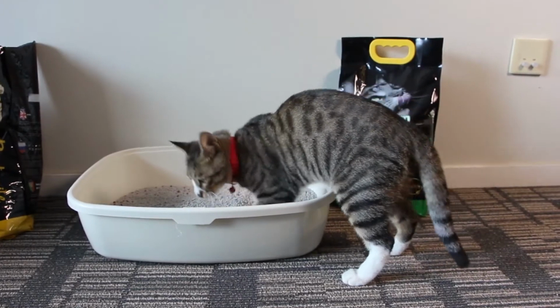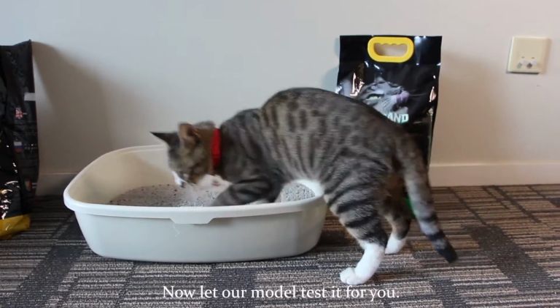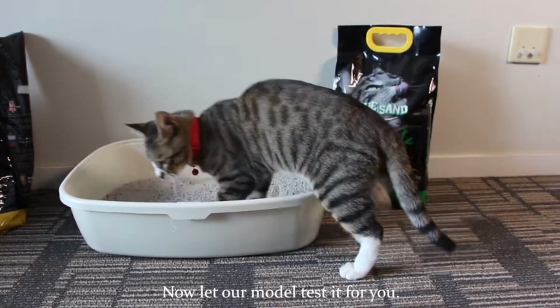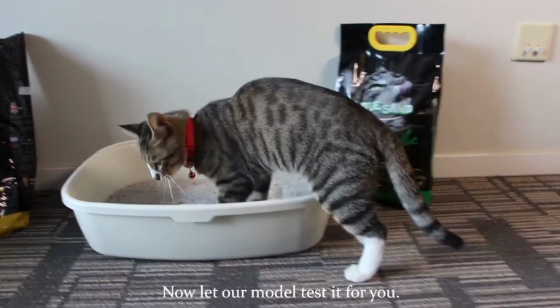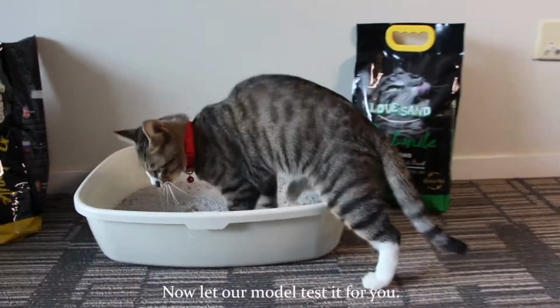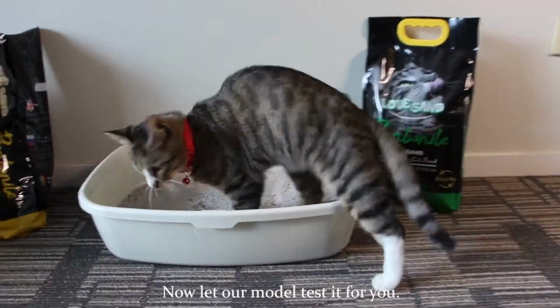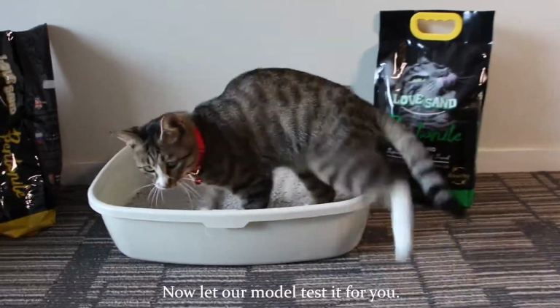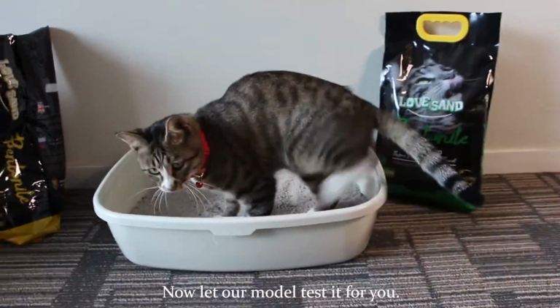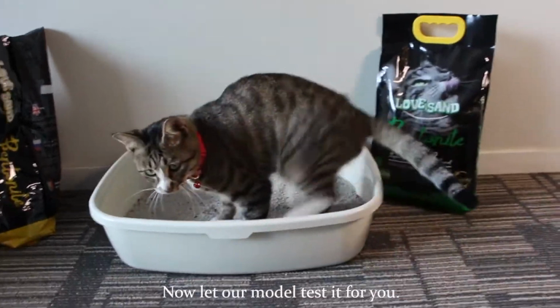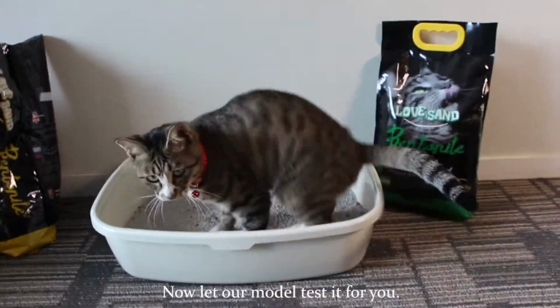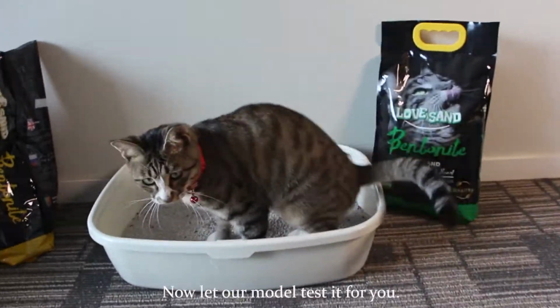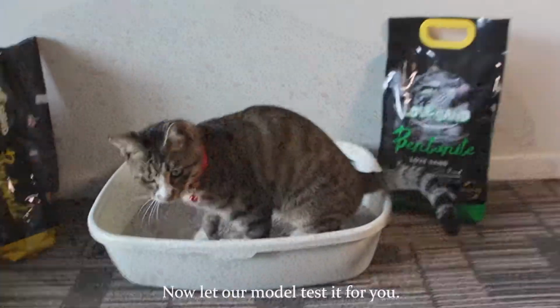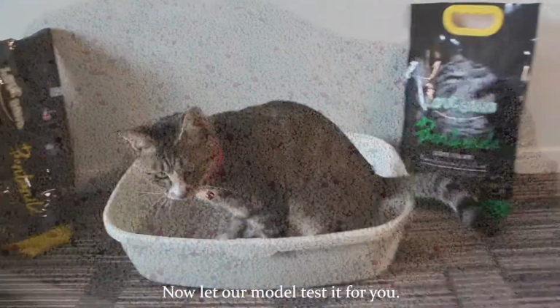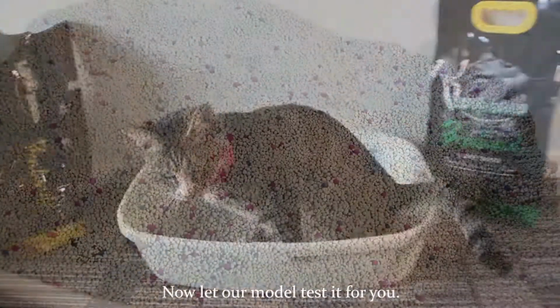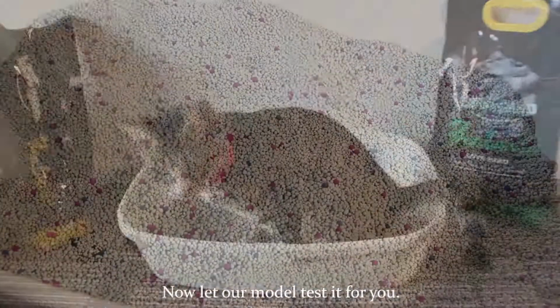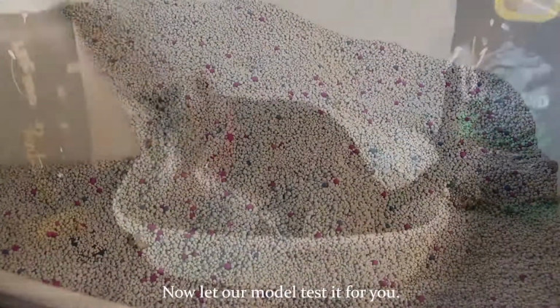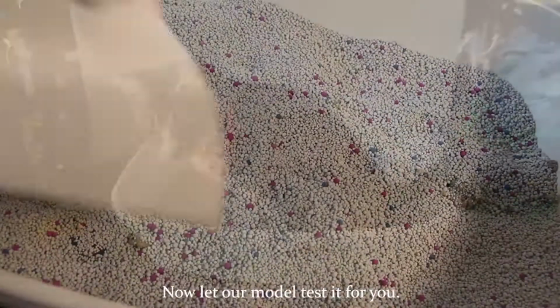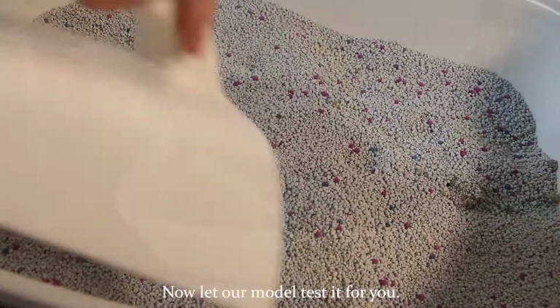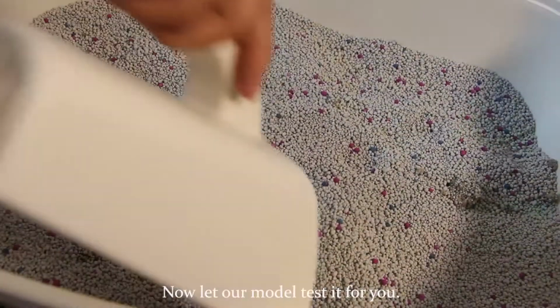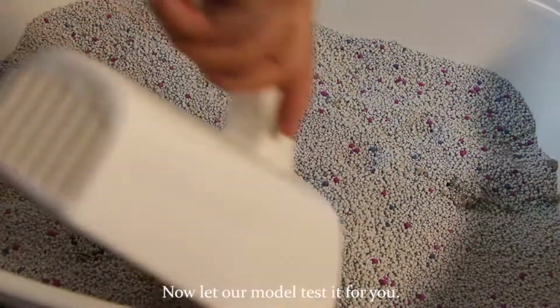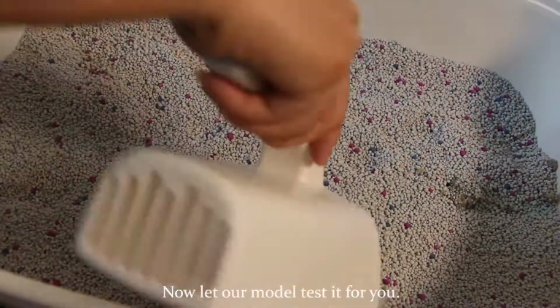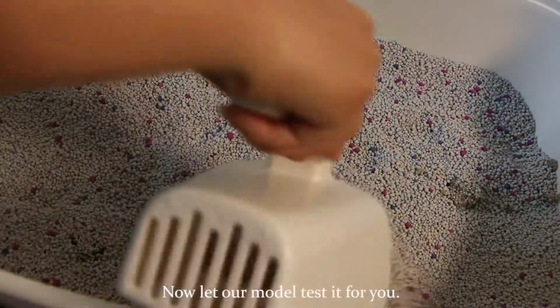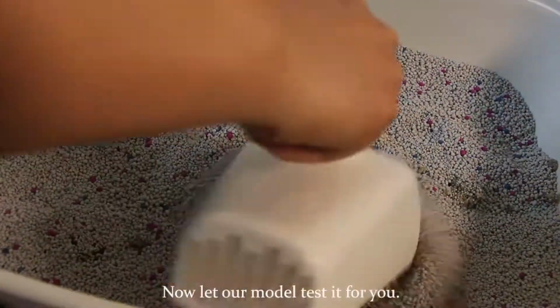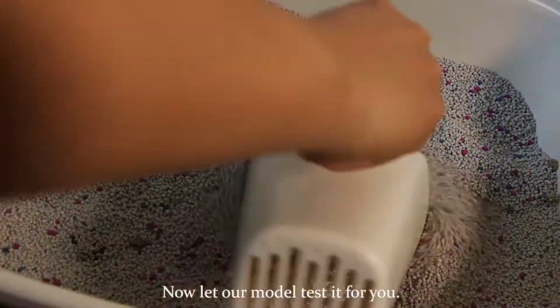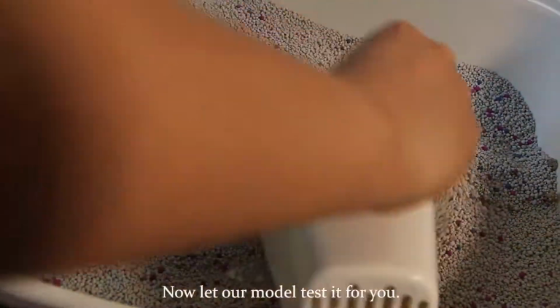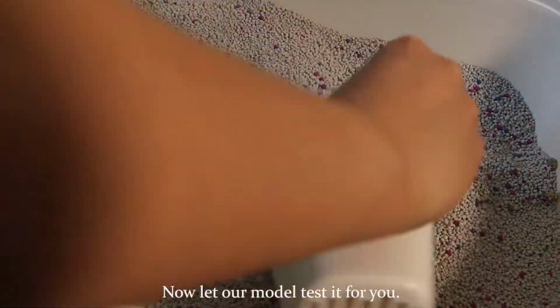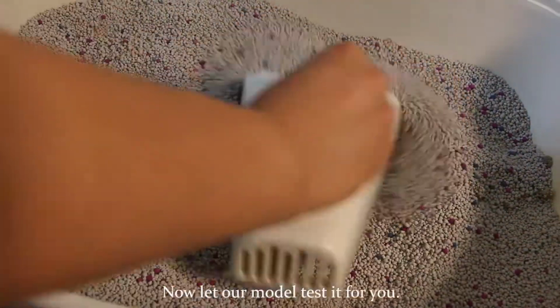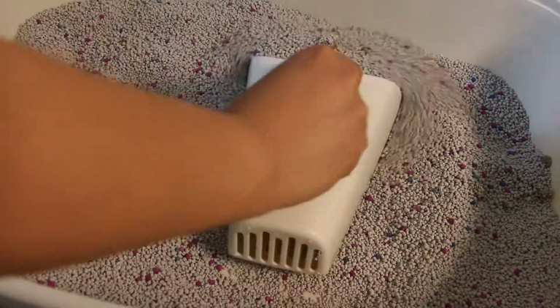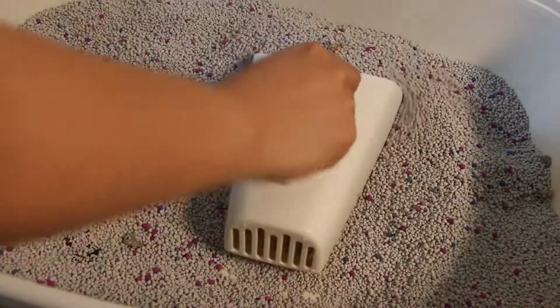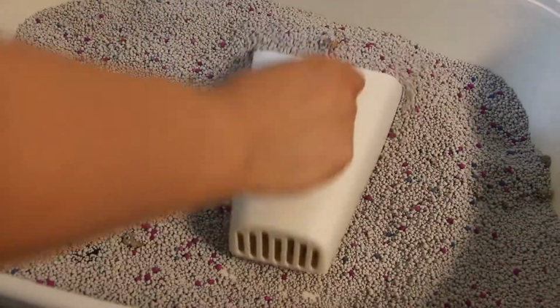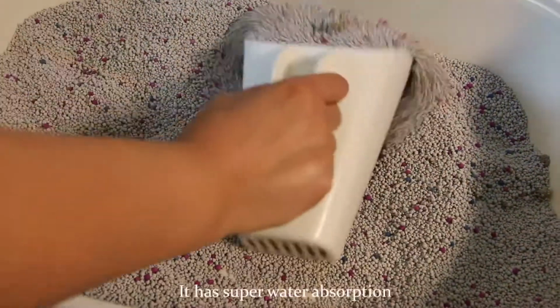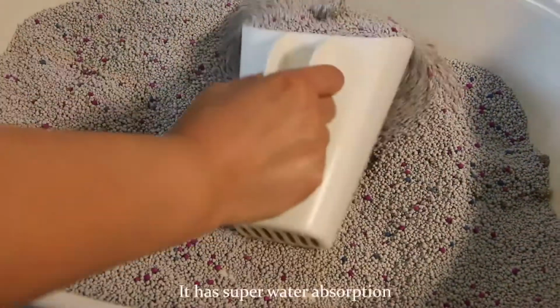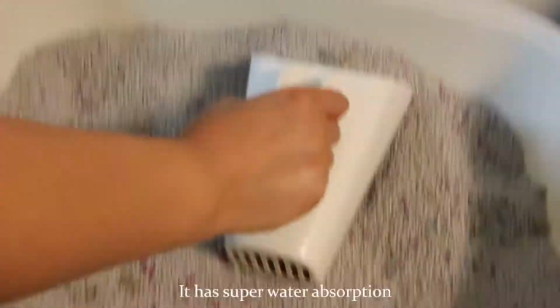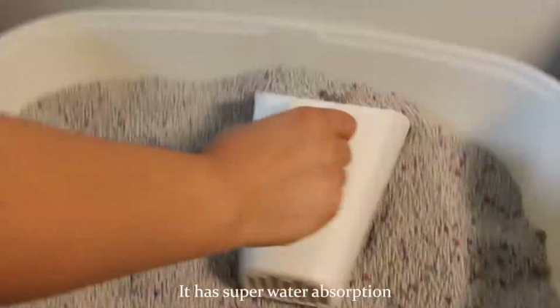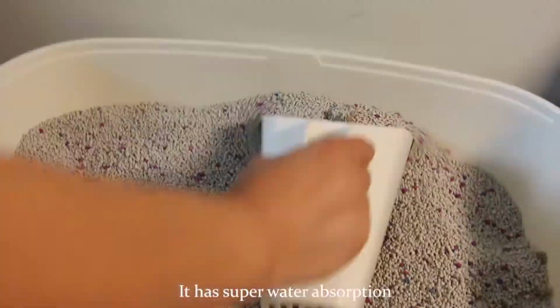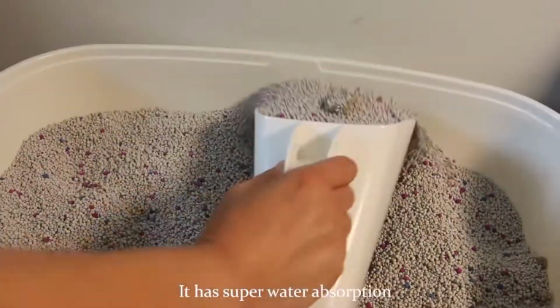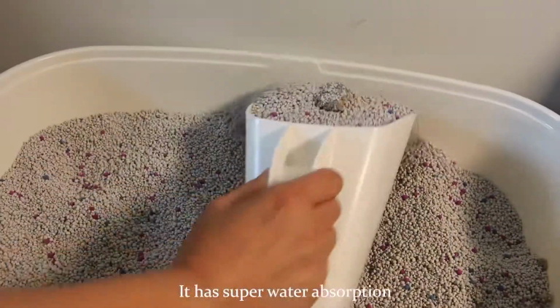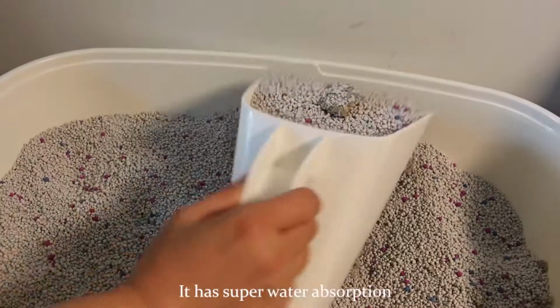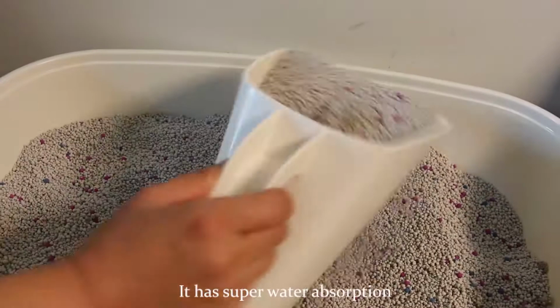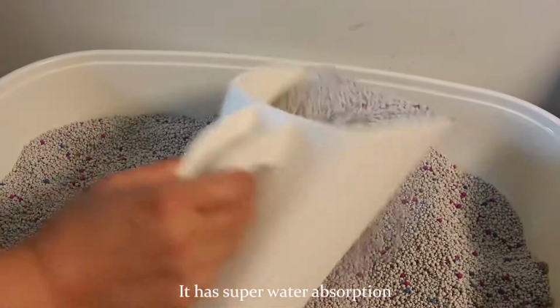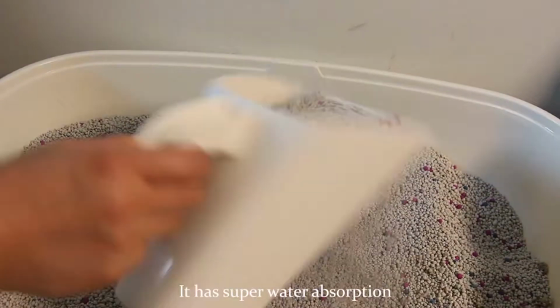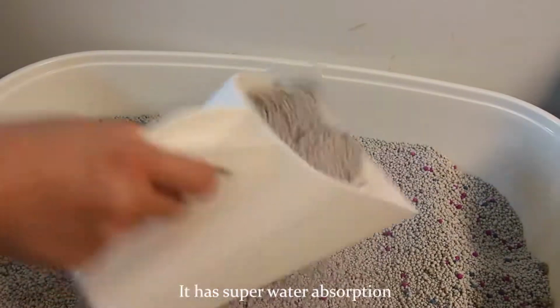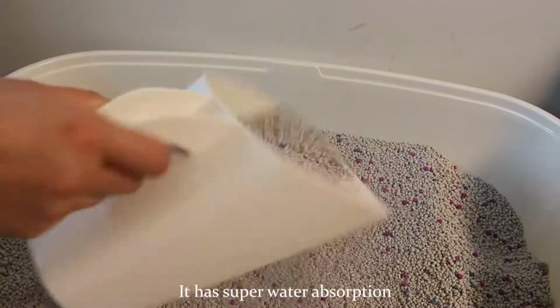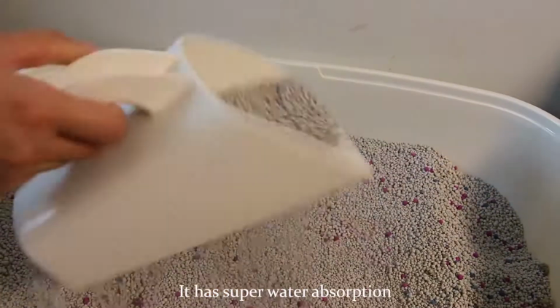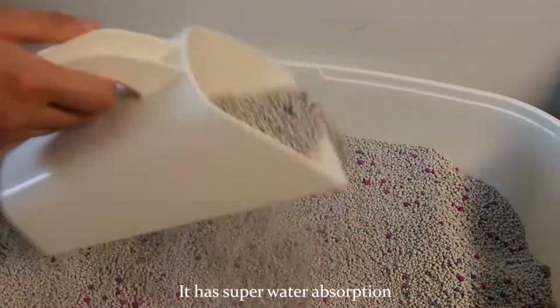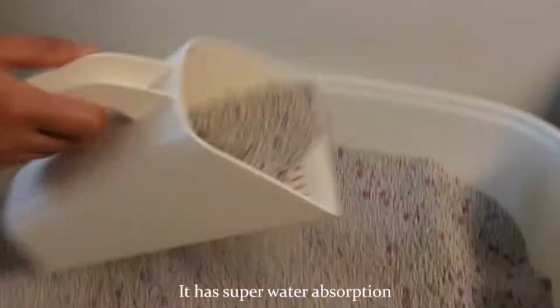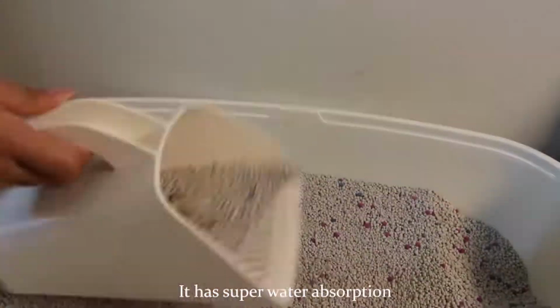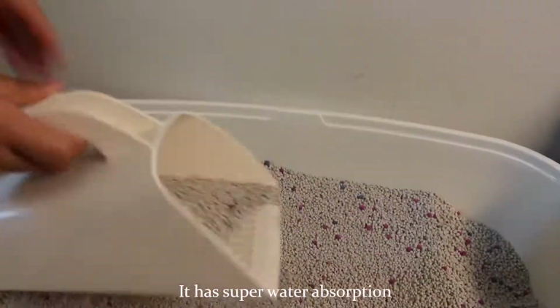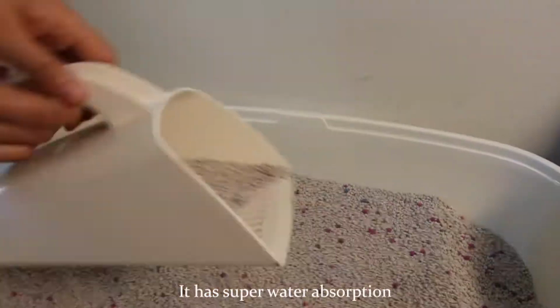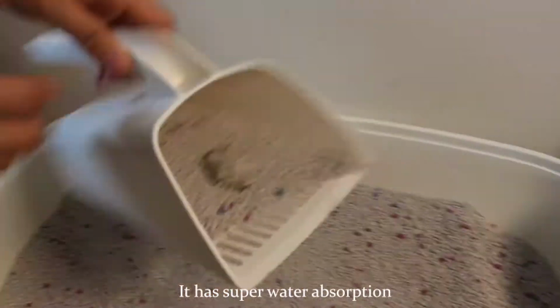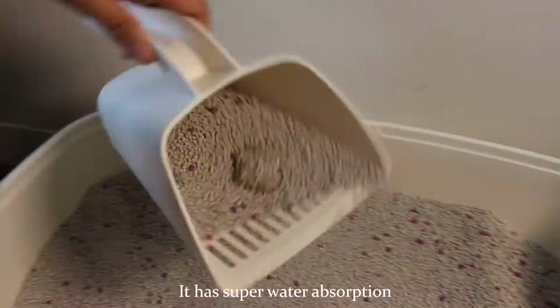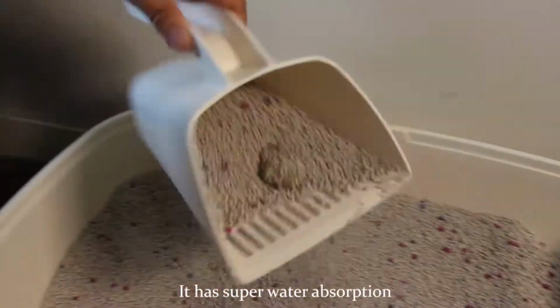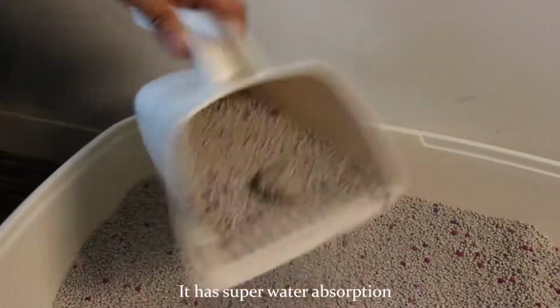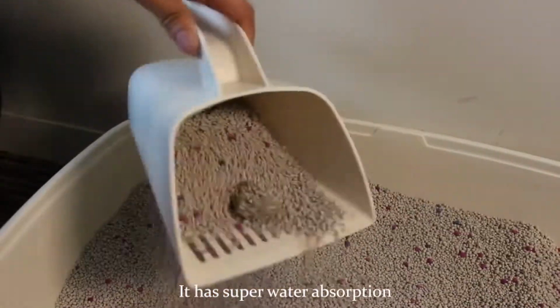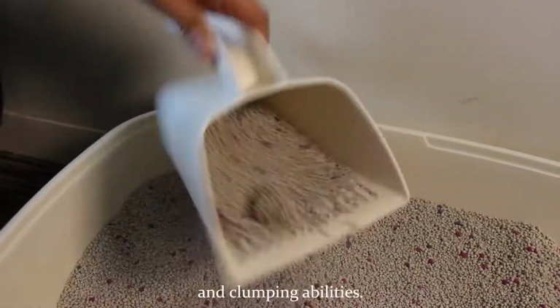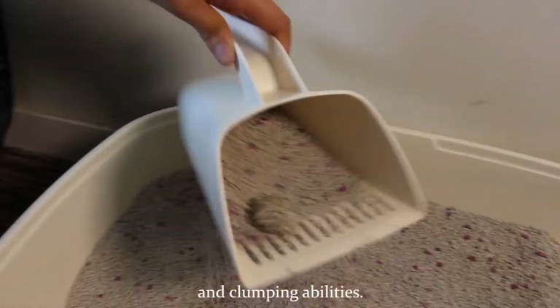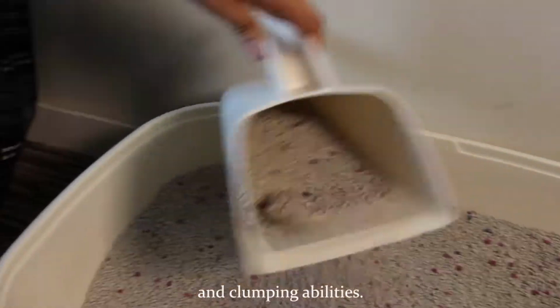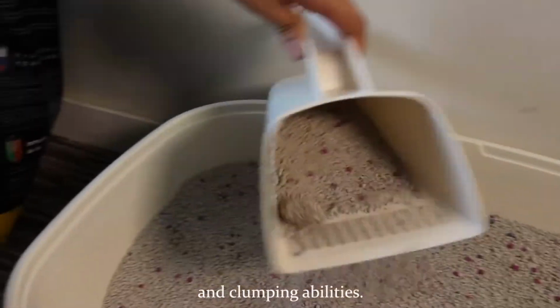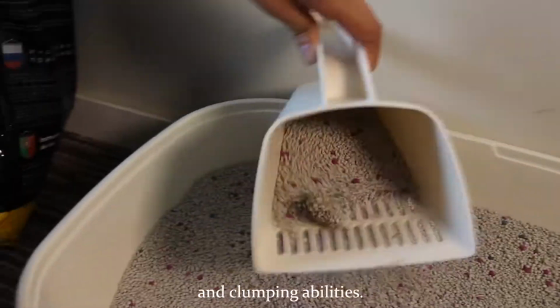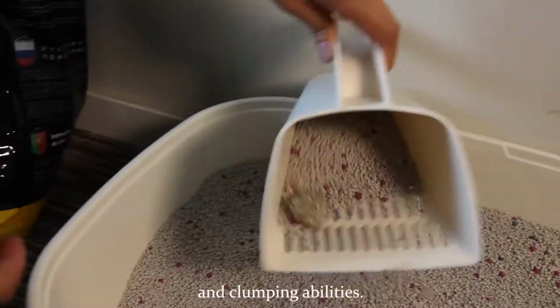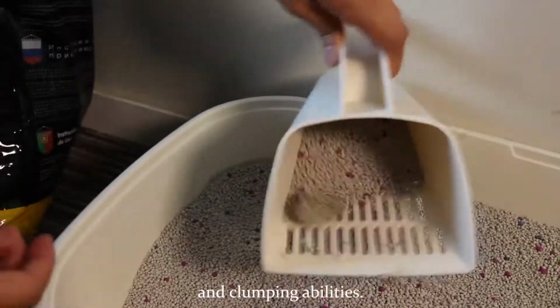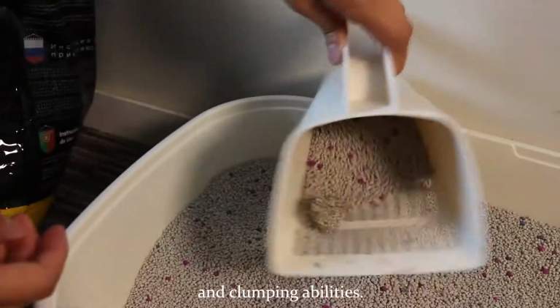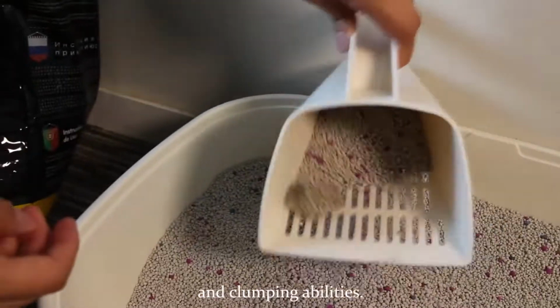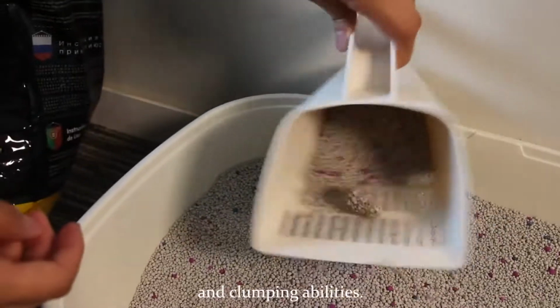Now let our model test it for you. It has super water absorption and clumping abilities.